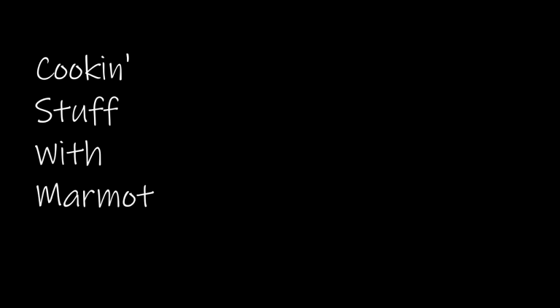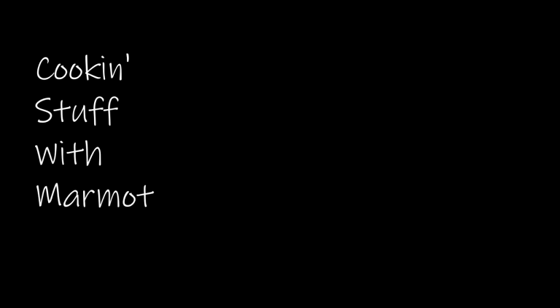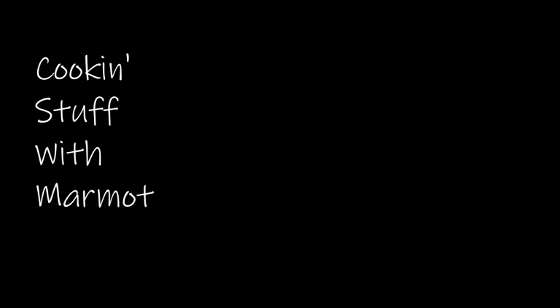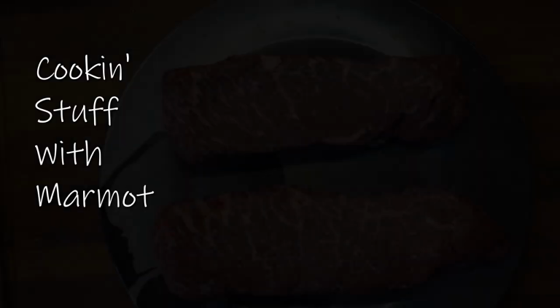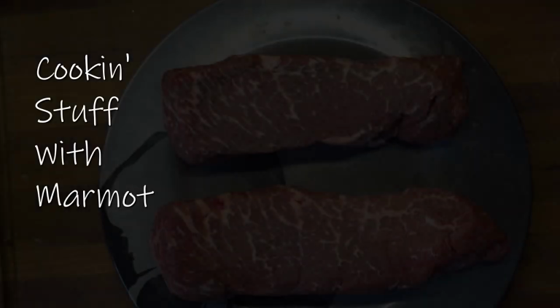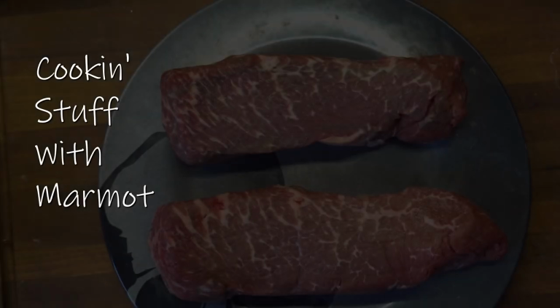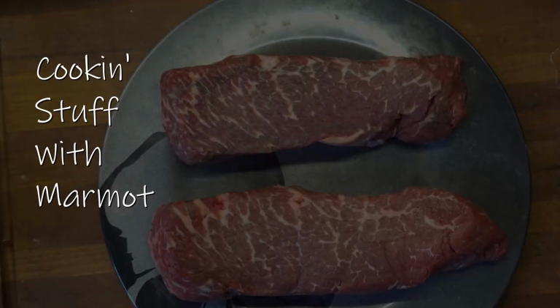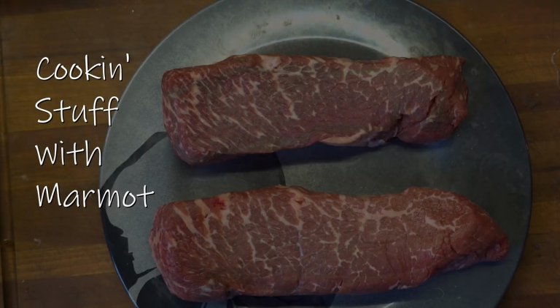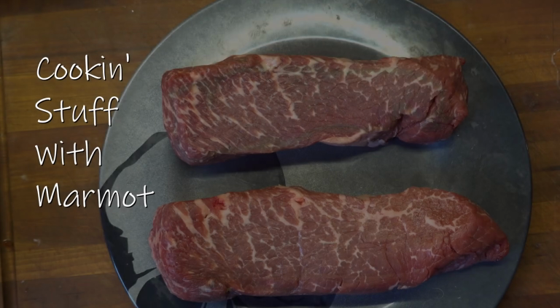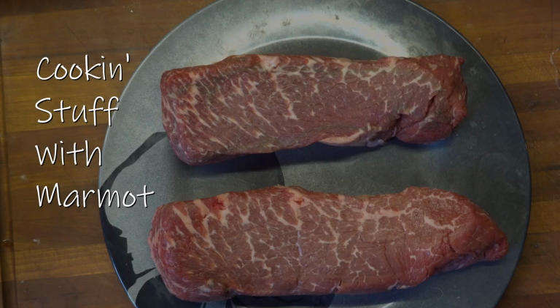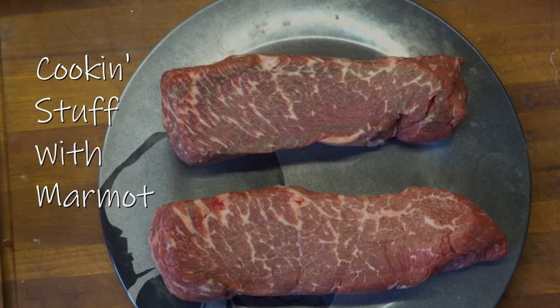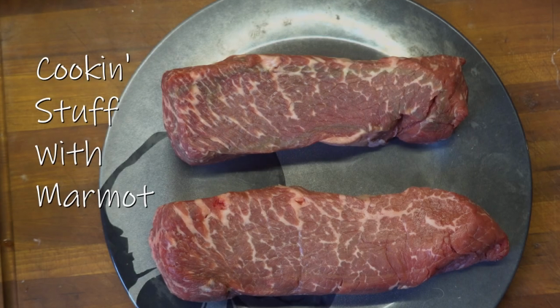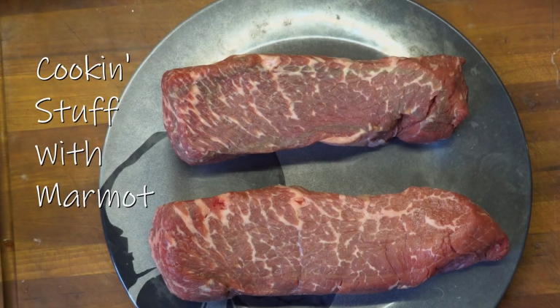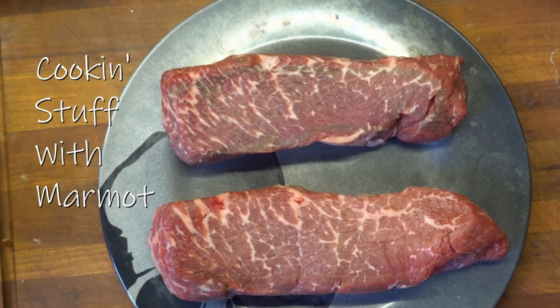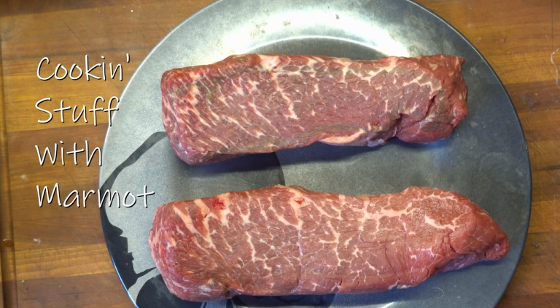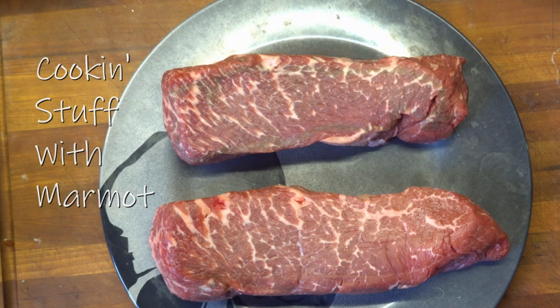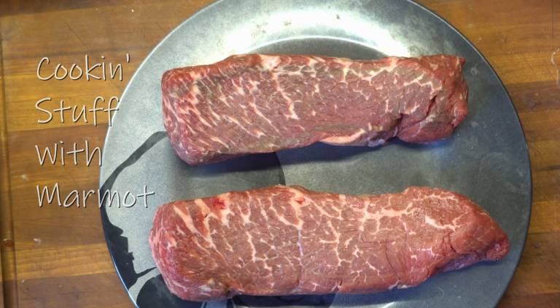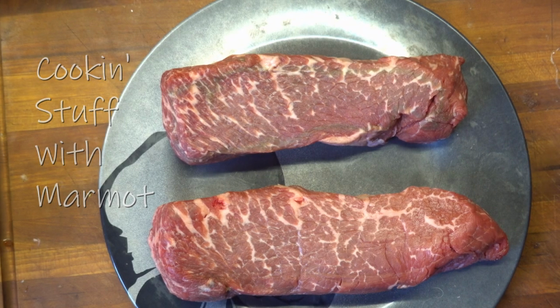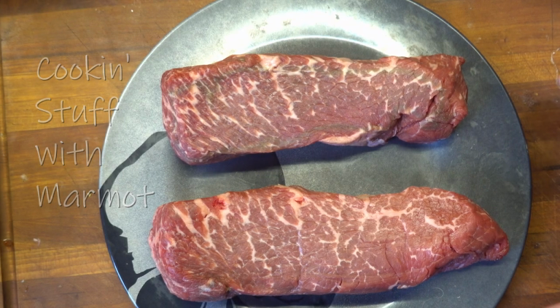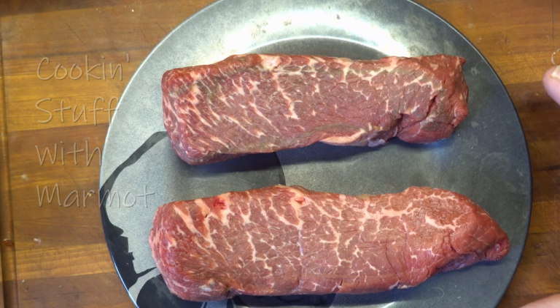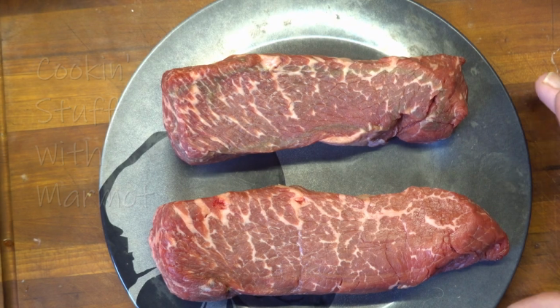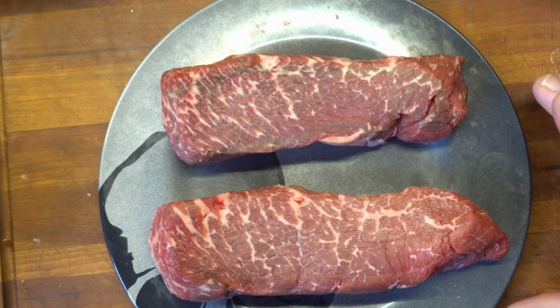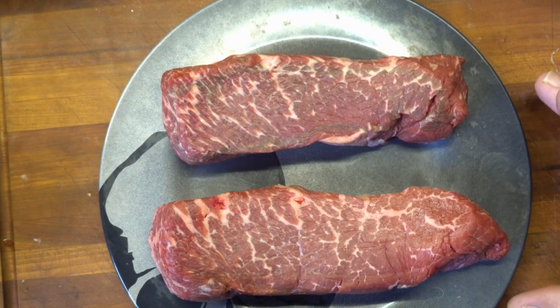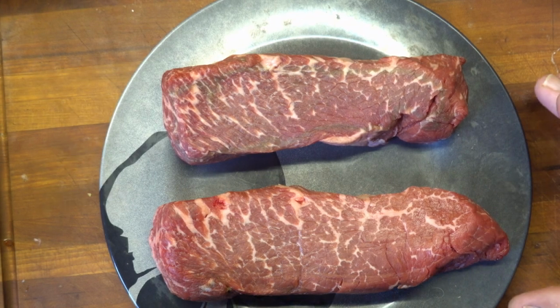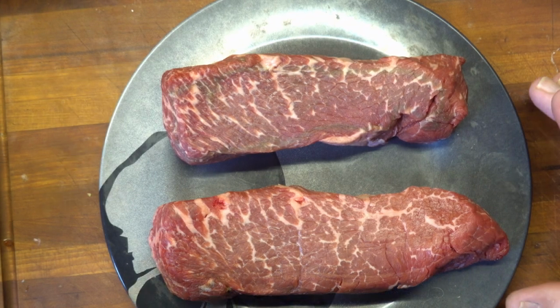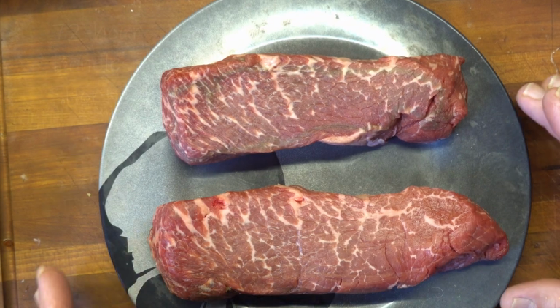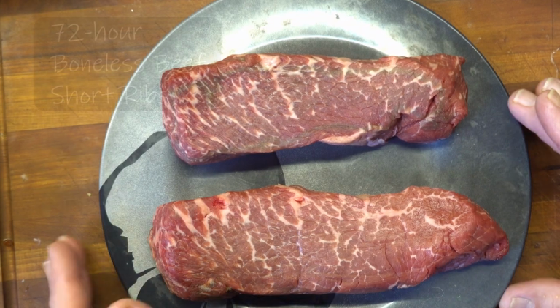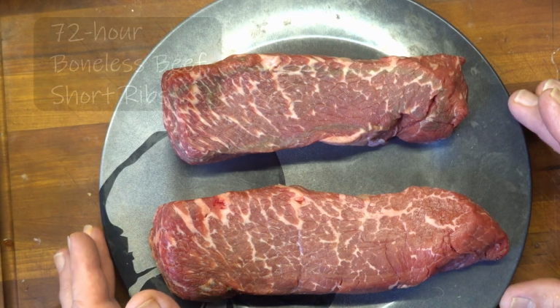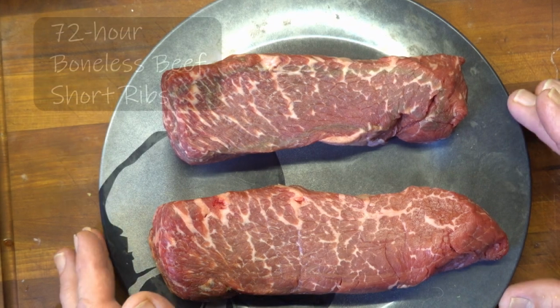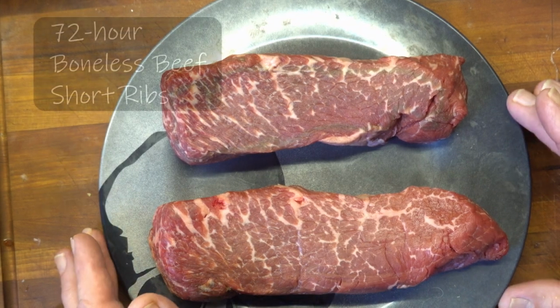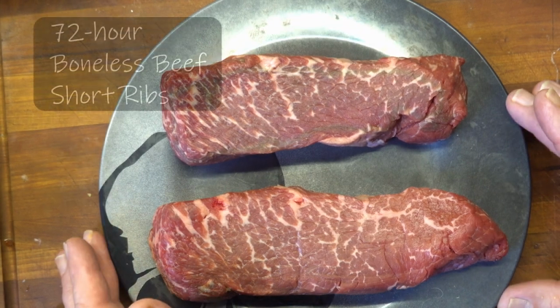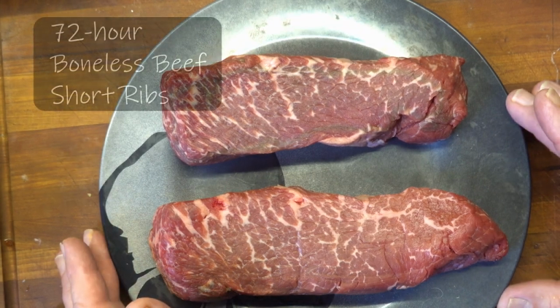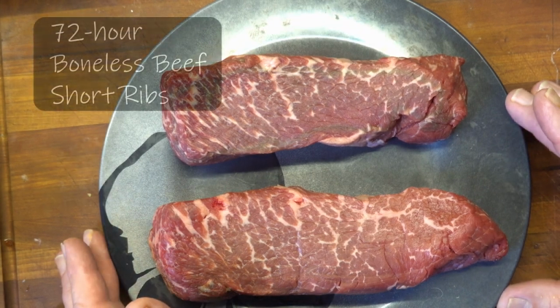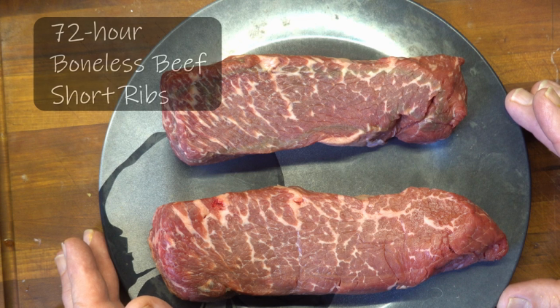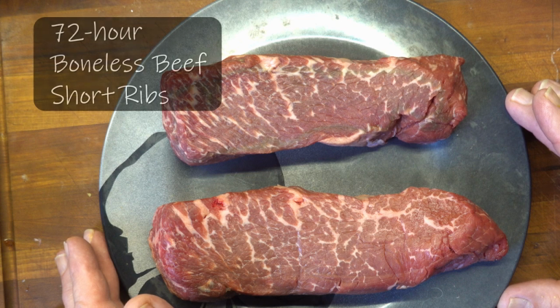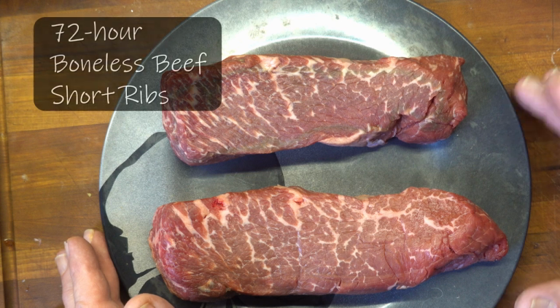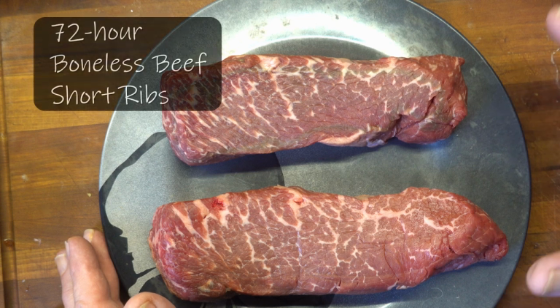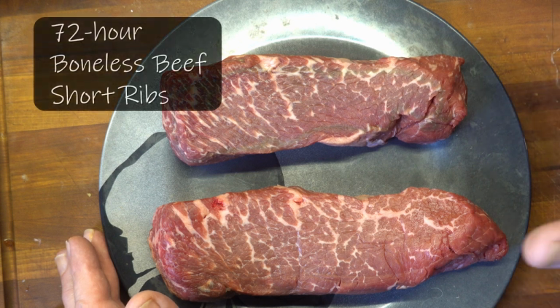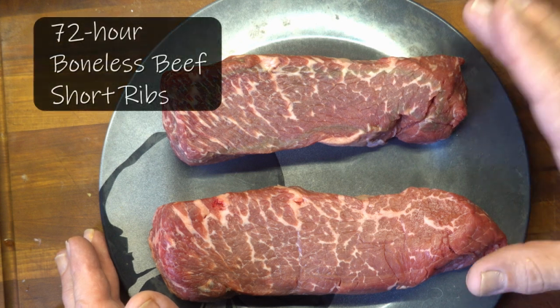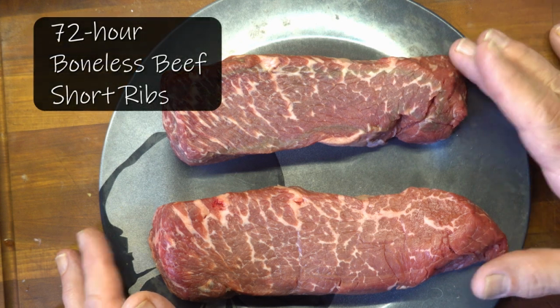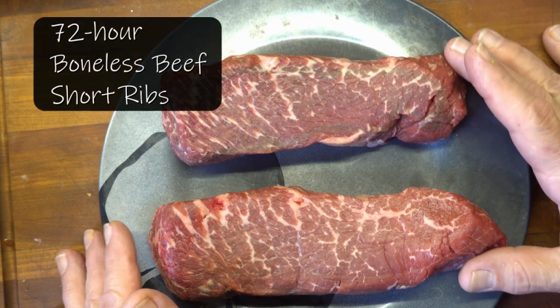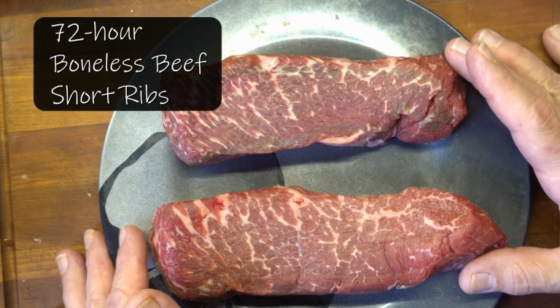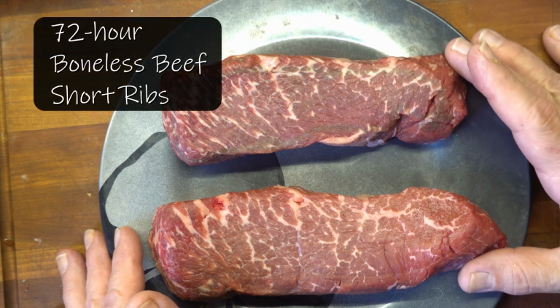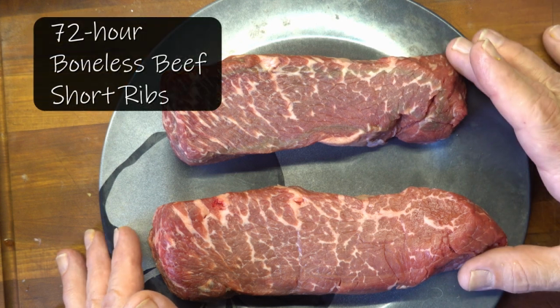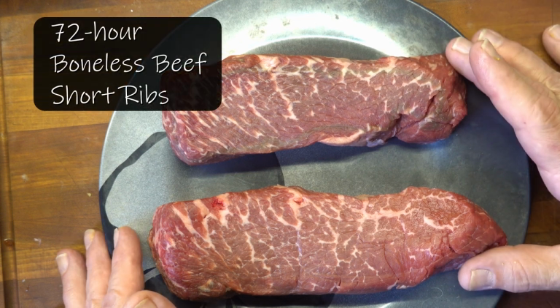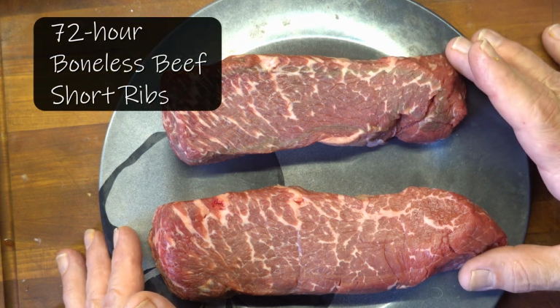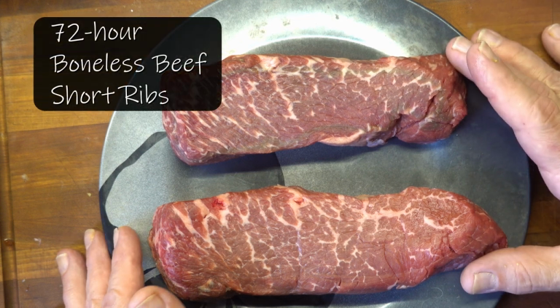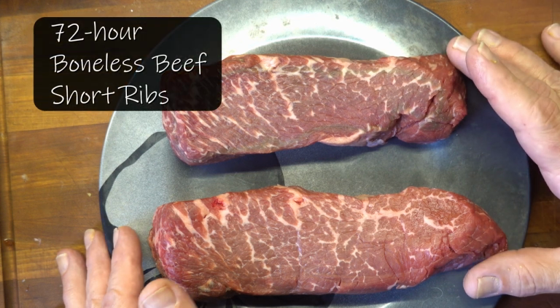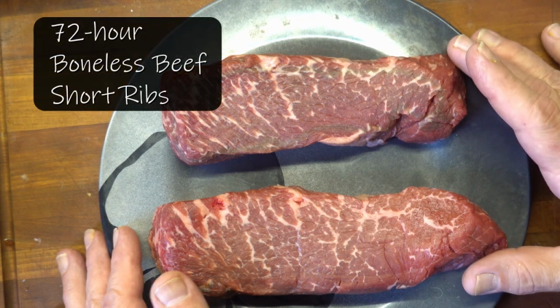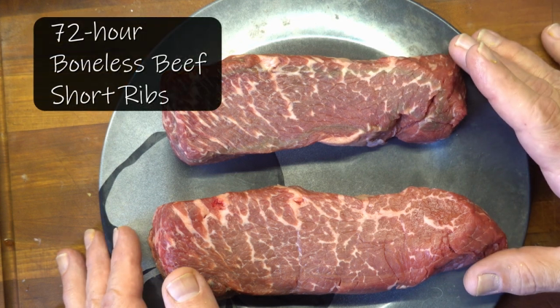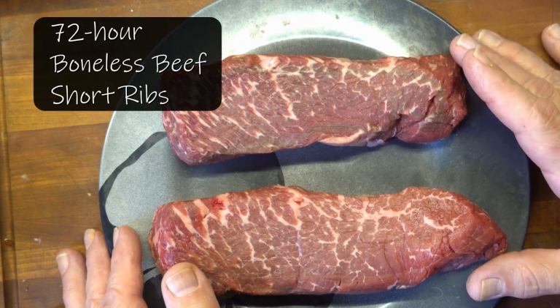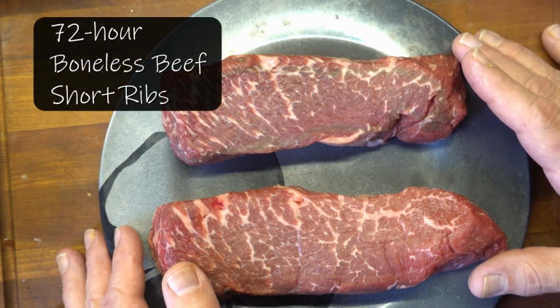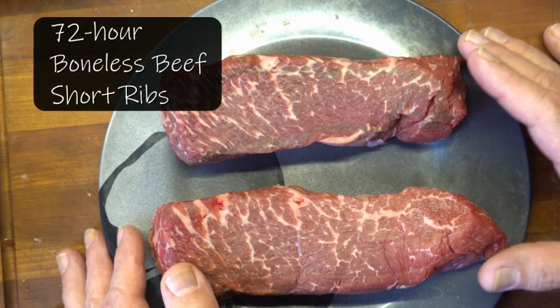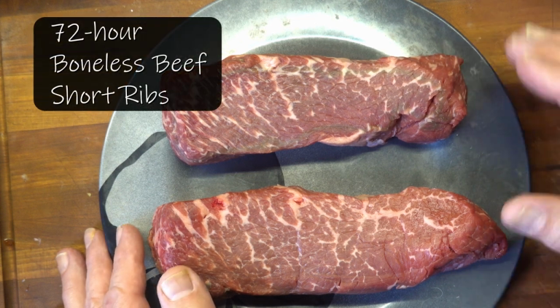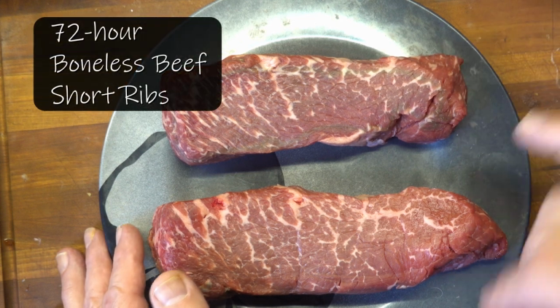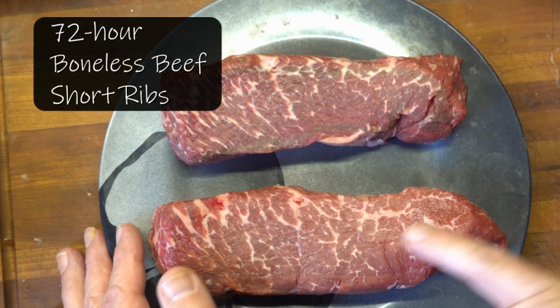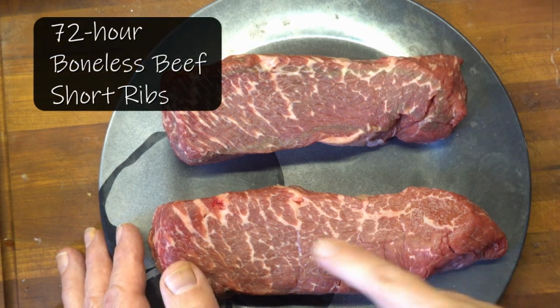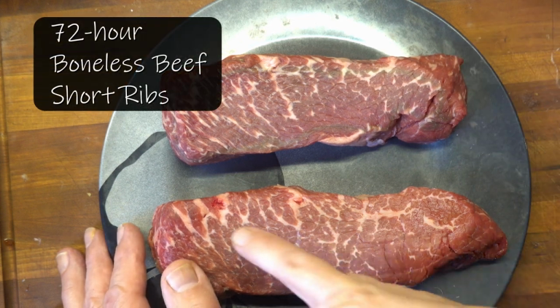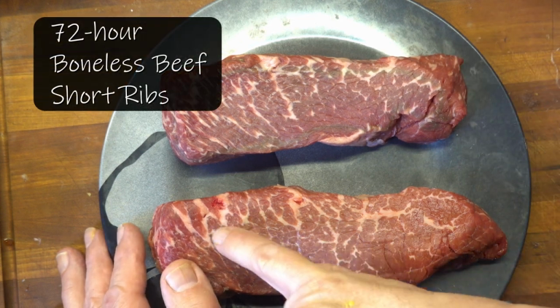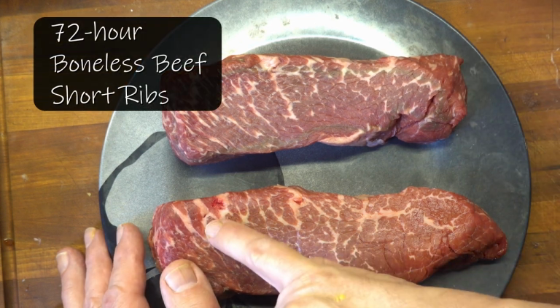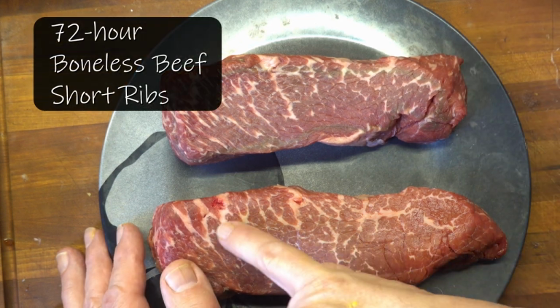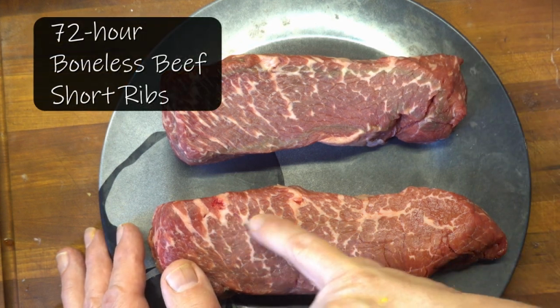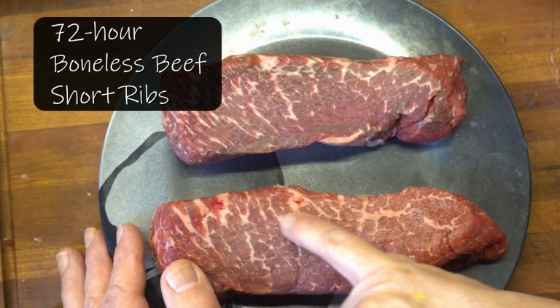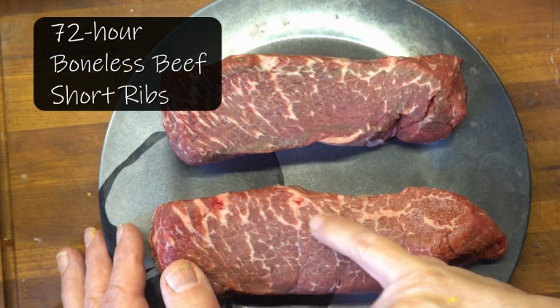Oh, hi, it's Rob in the kitchen again today, and we're trying 72-hour sous-vide boneless beef short ribs.